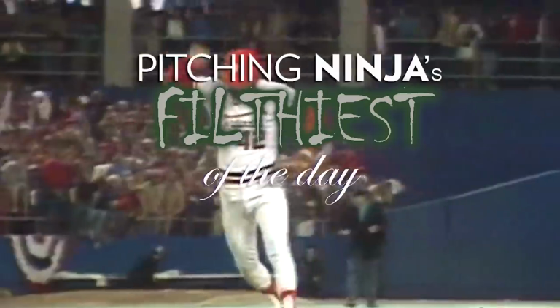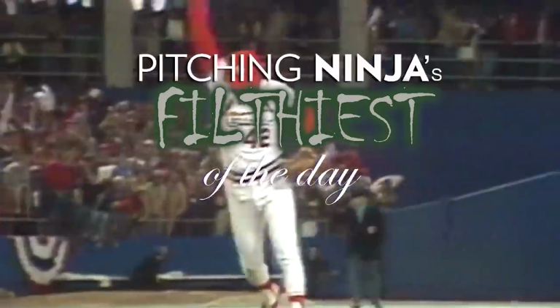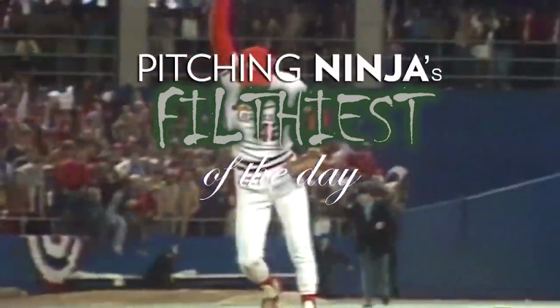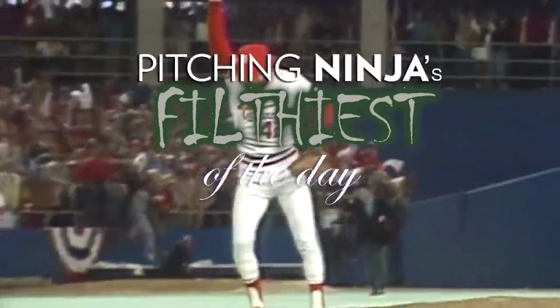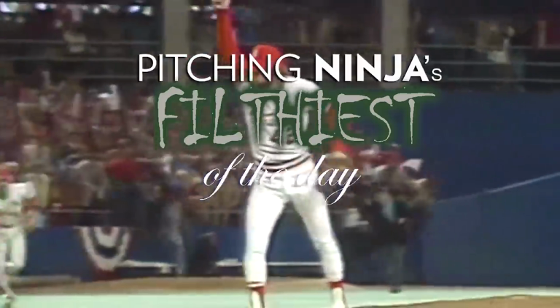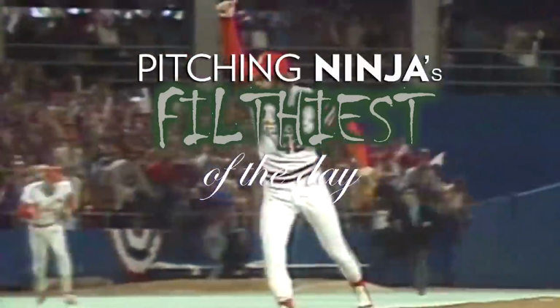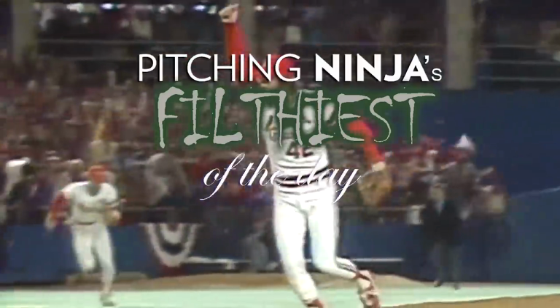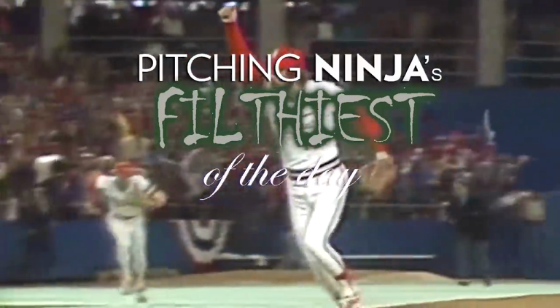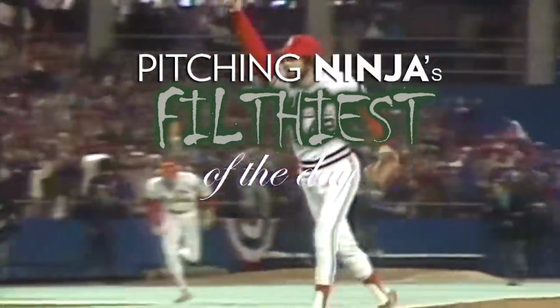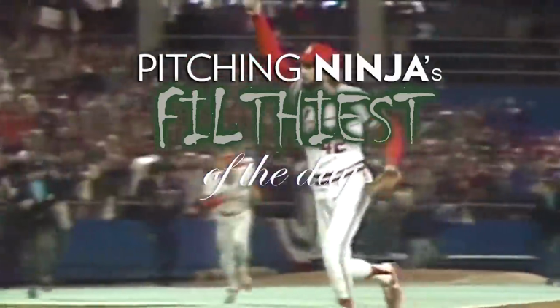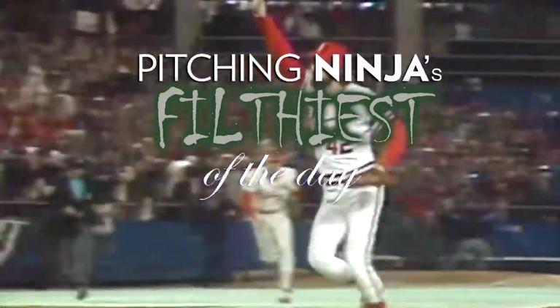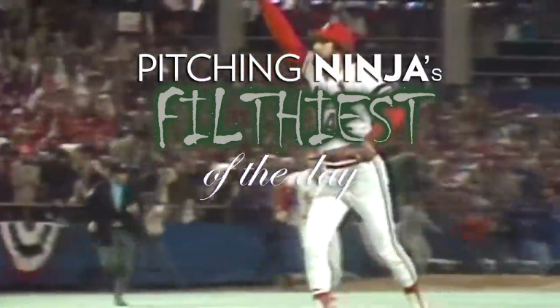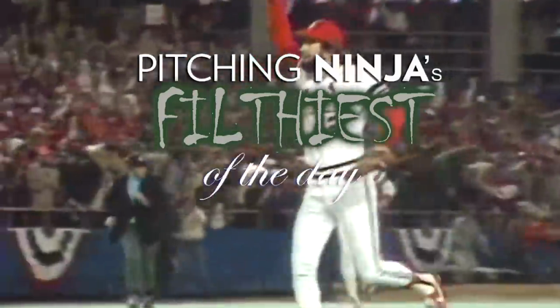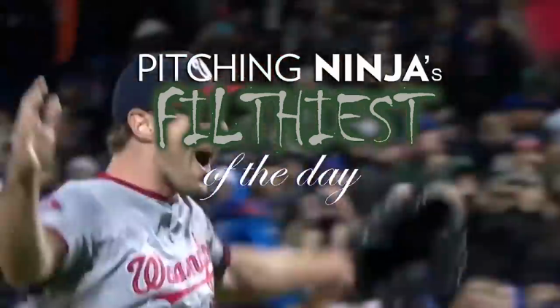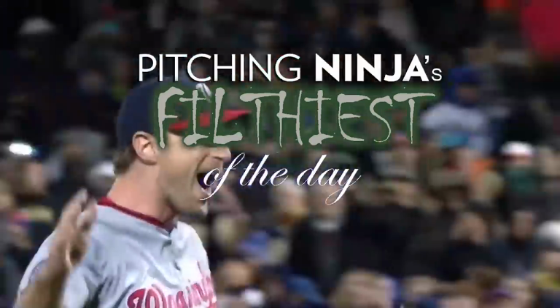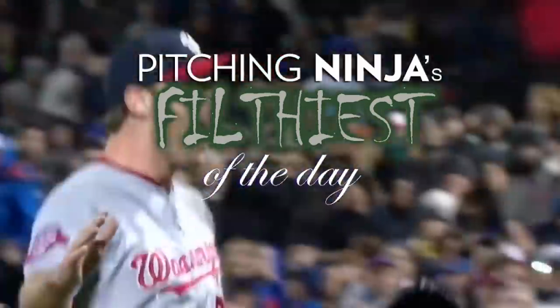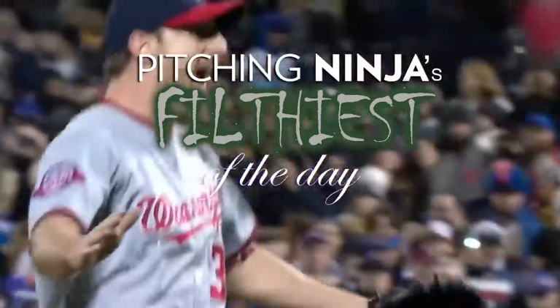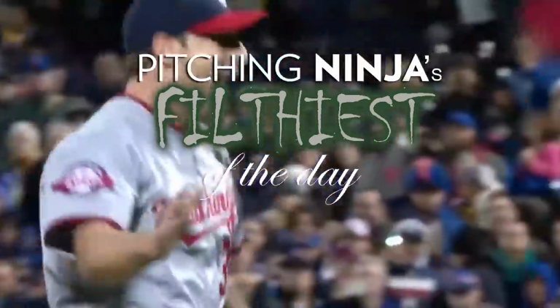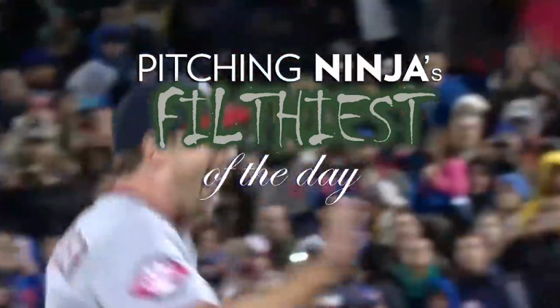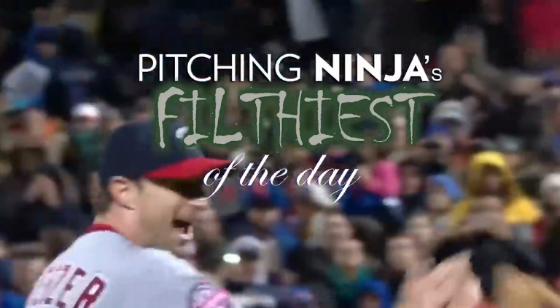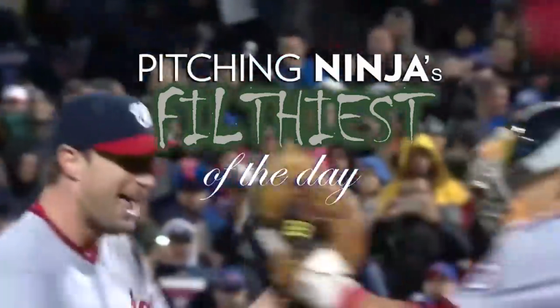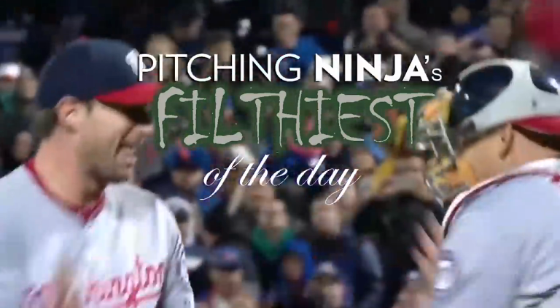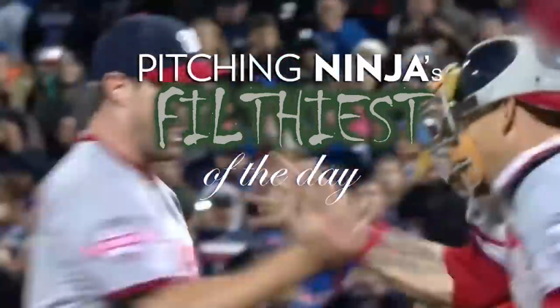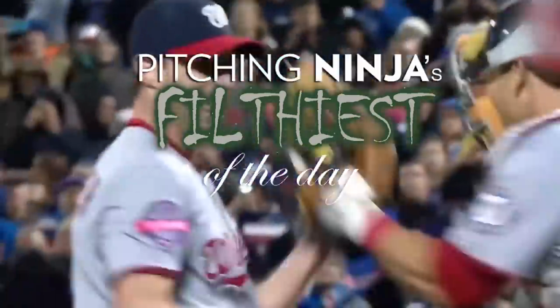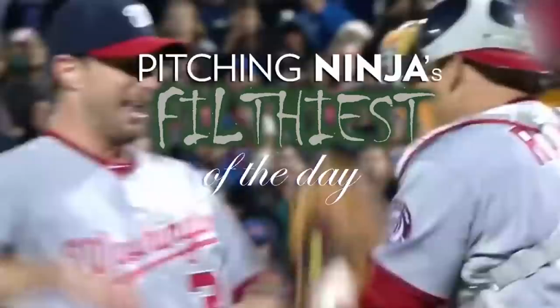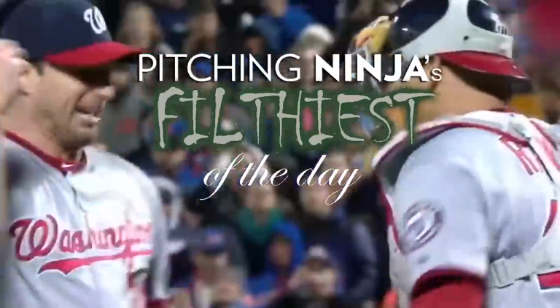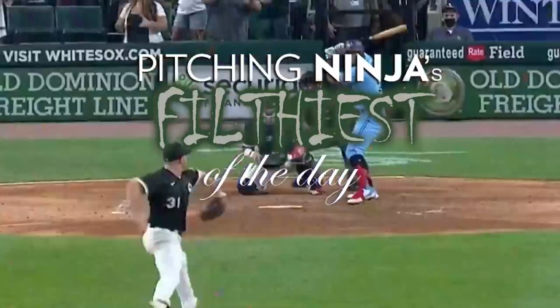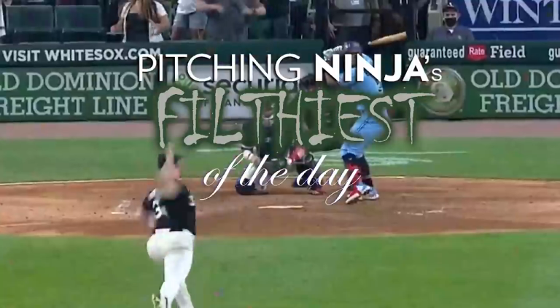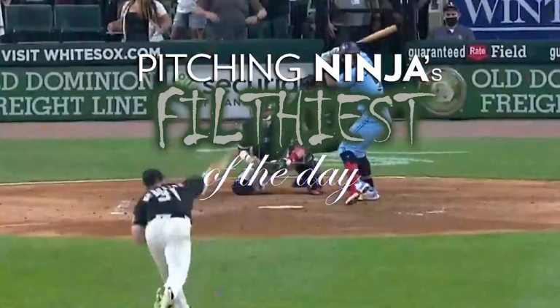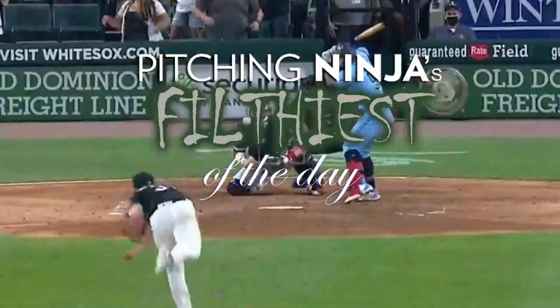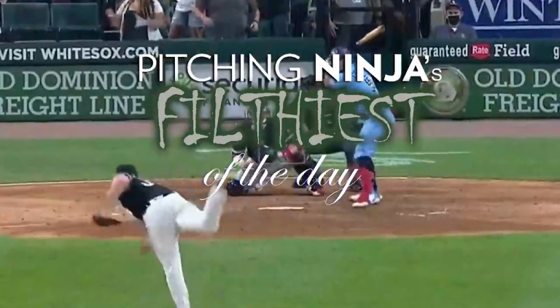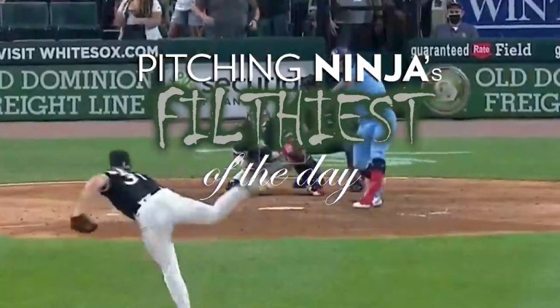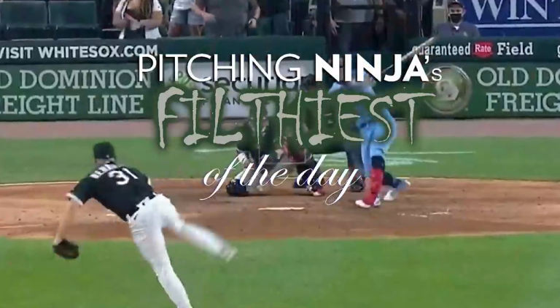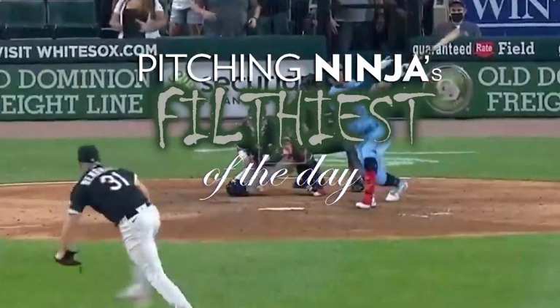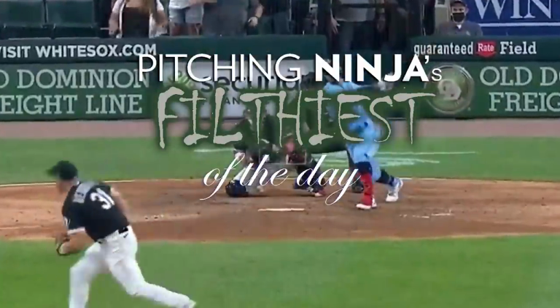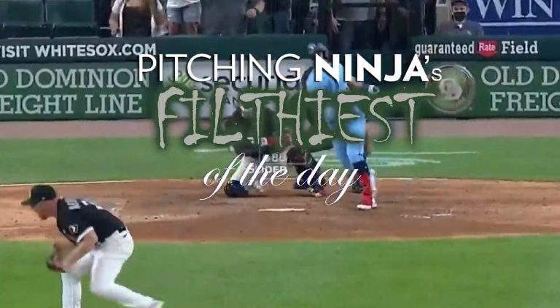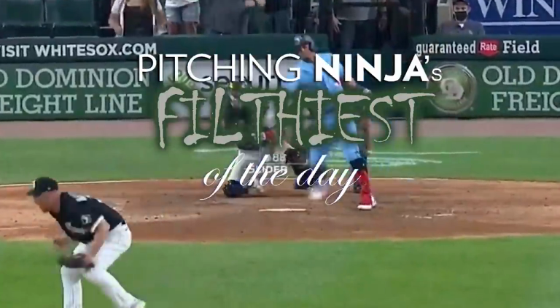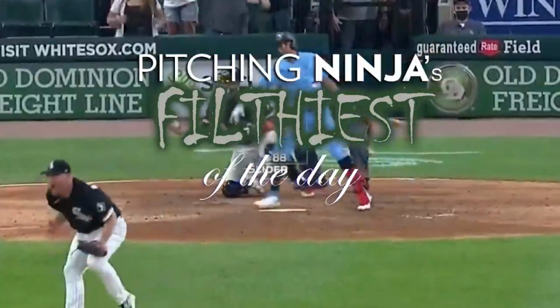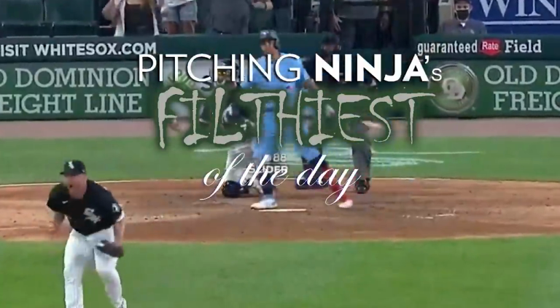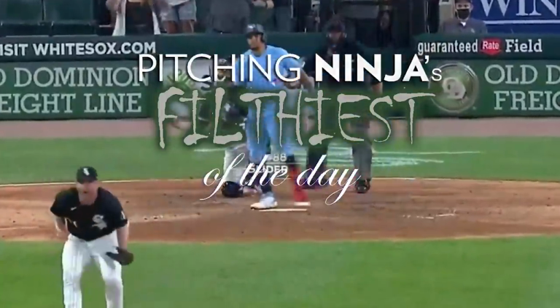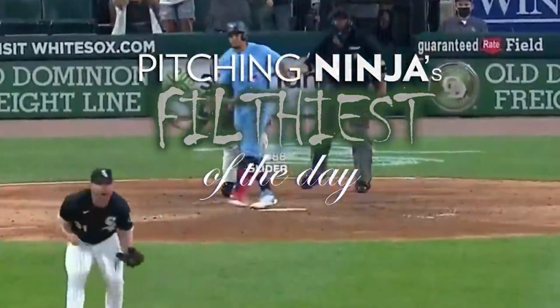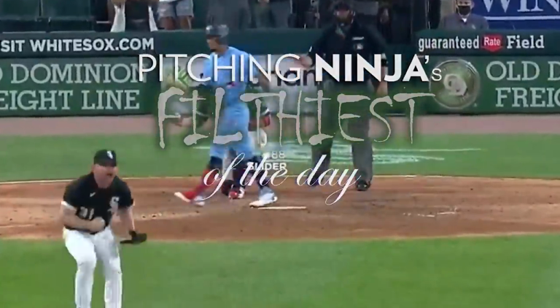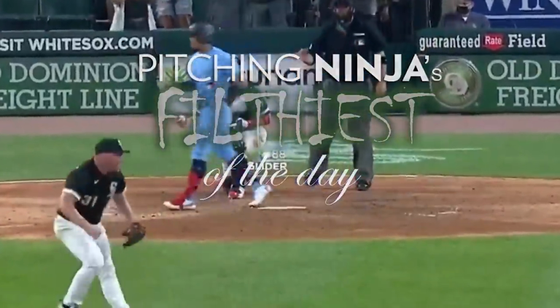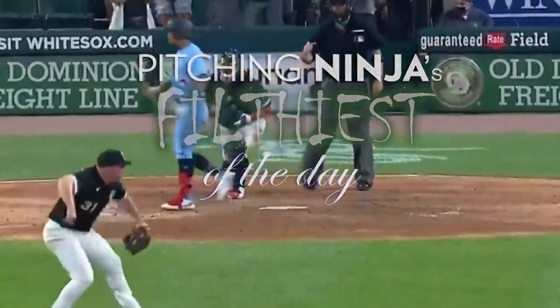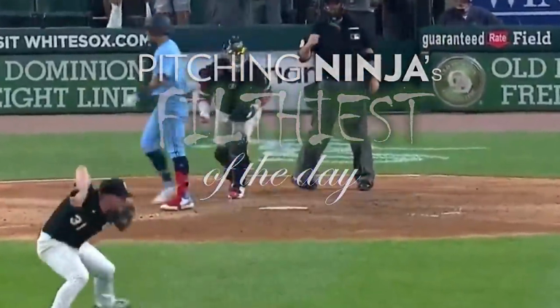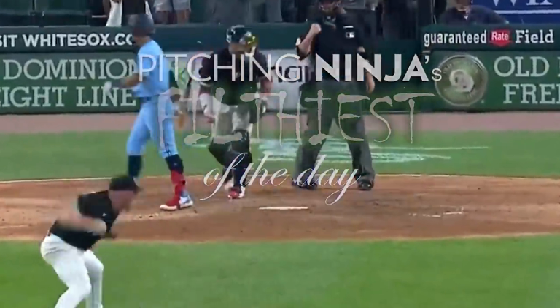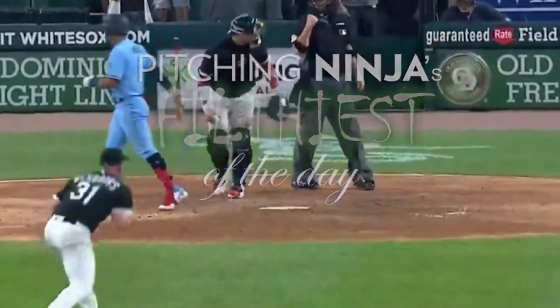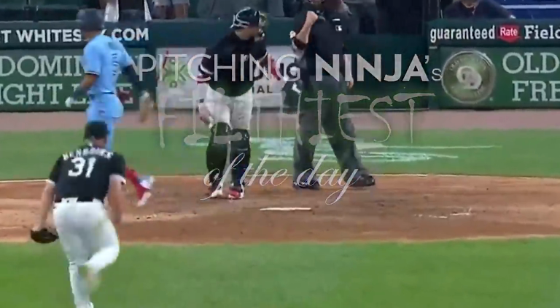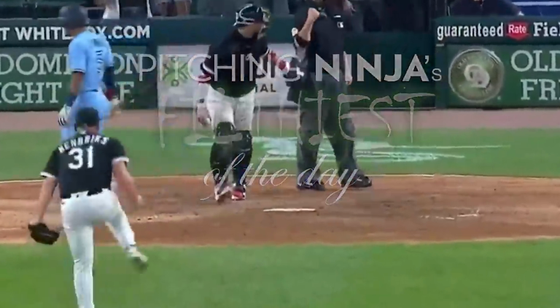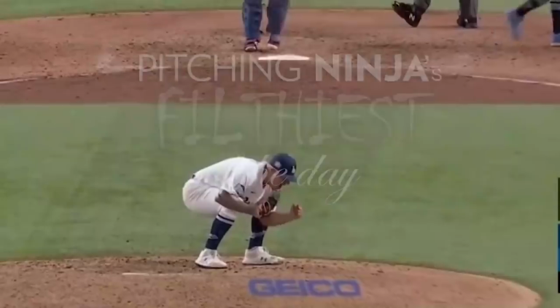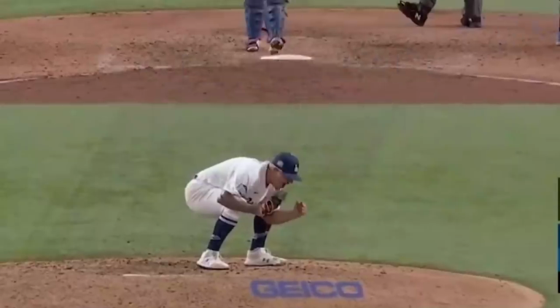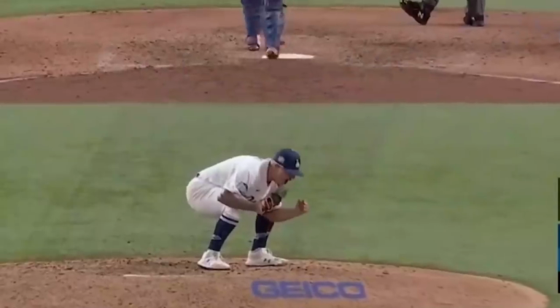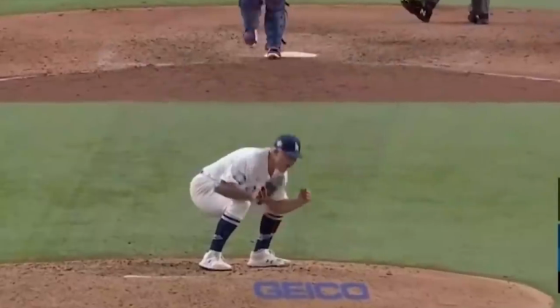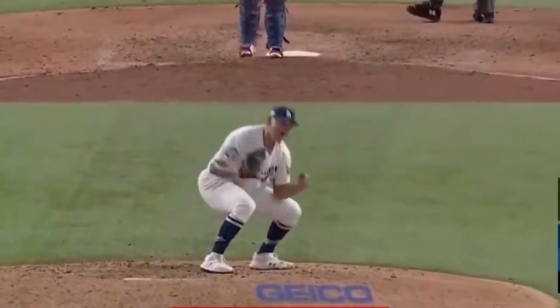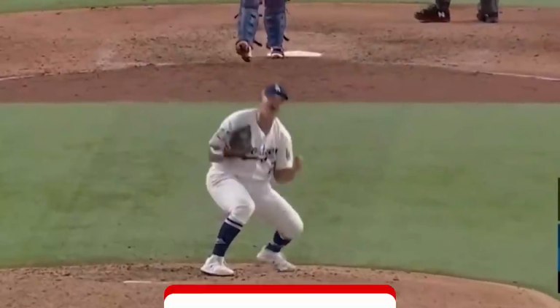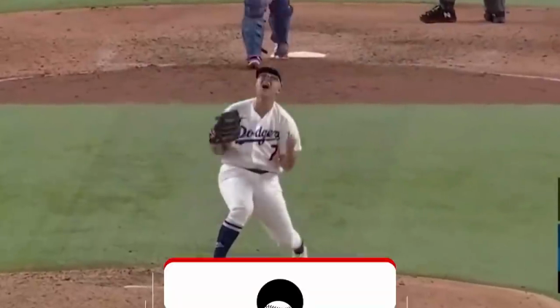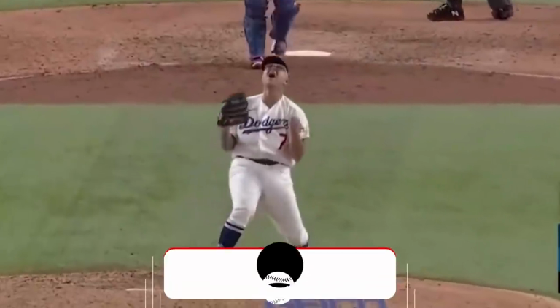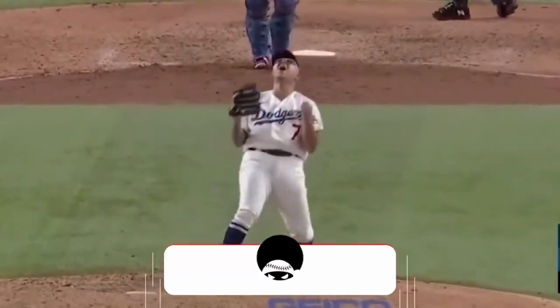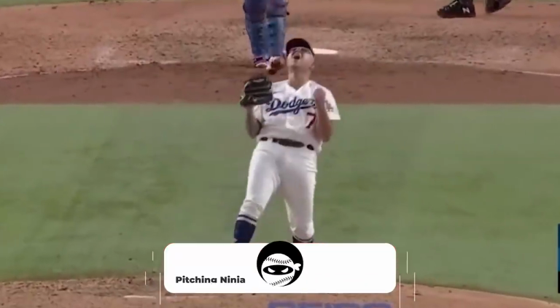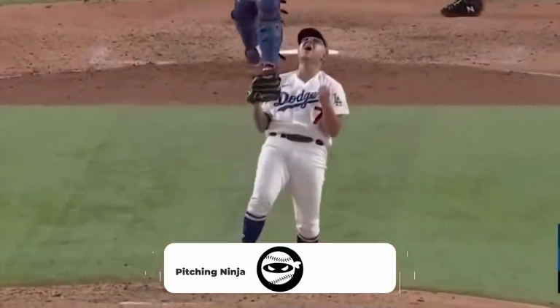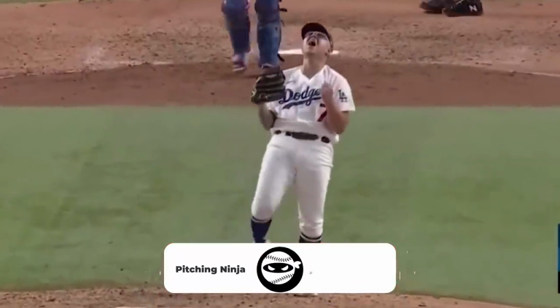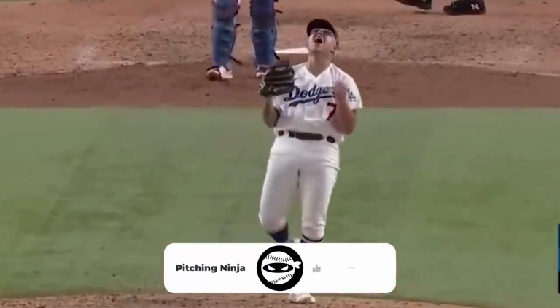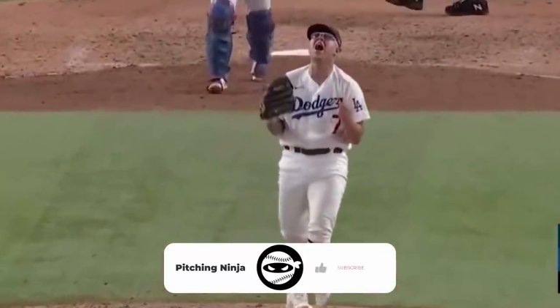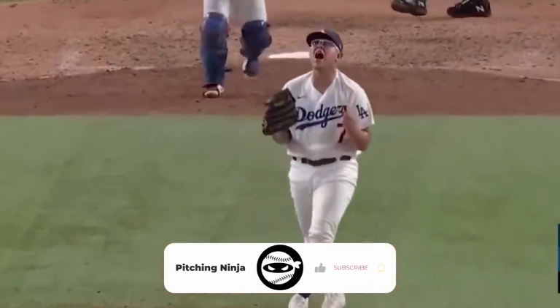What is up Ninja Nation? I hope you had a great opening day and I'm here to give you a recap of the filthiest pitches from yesterday.